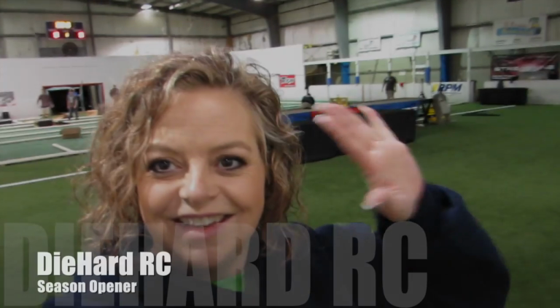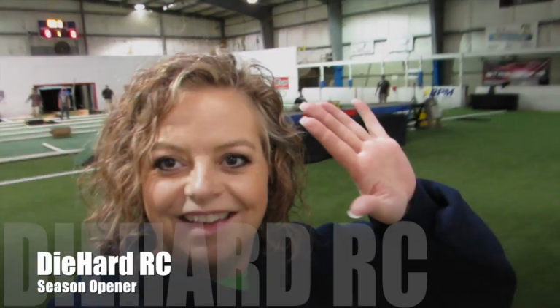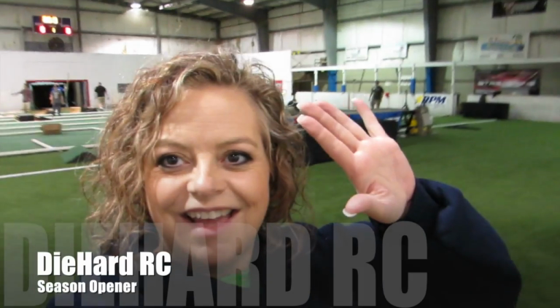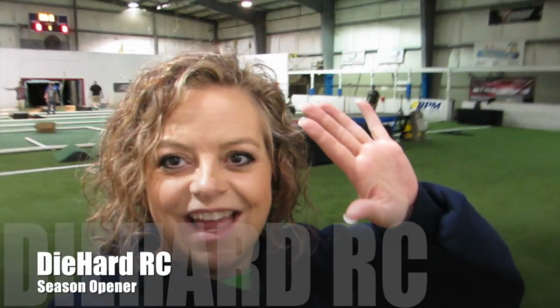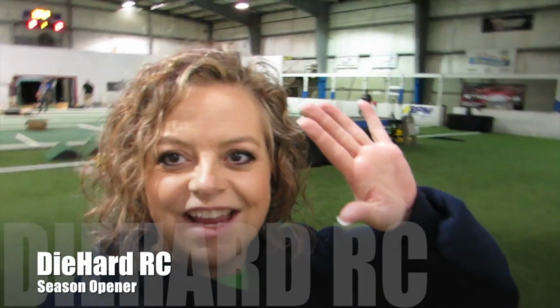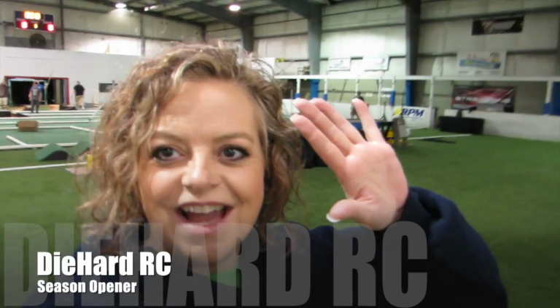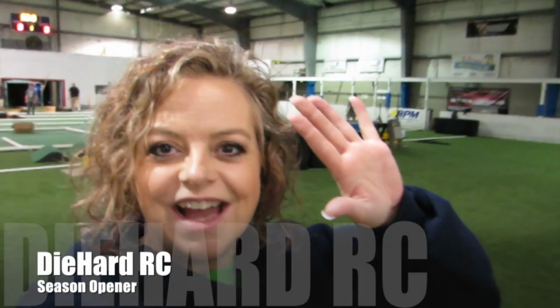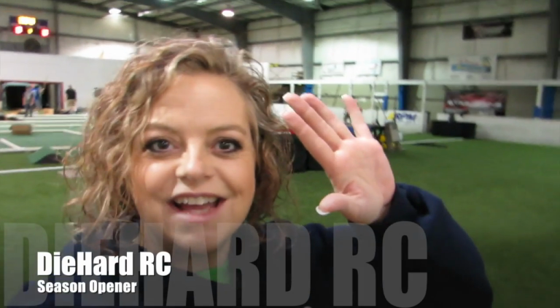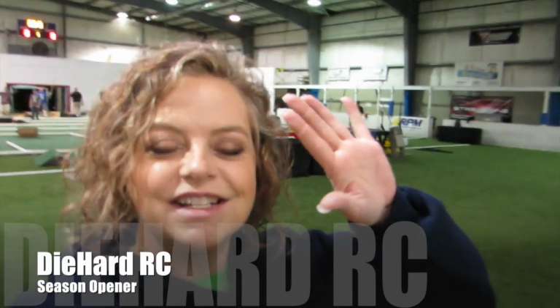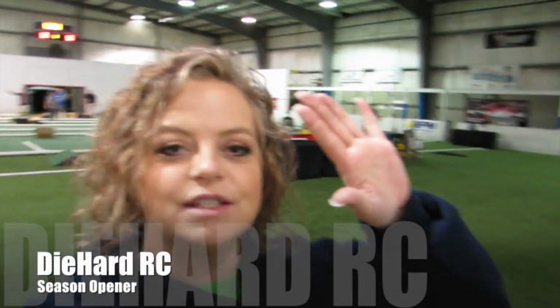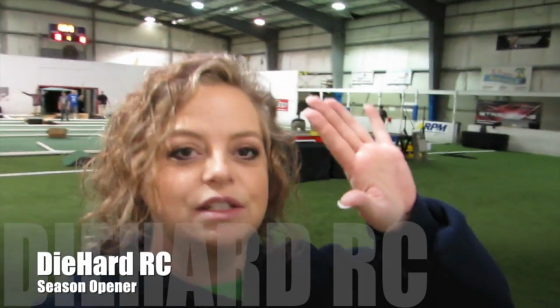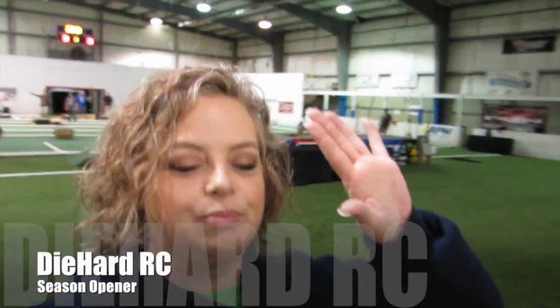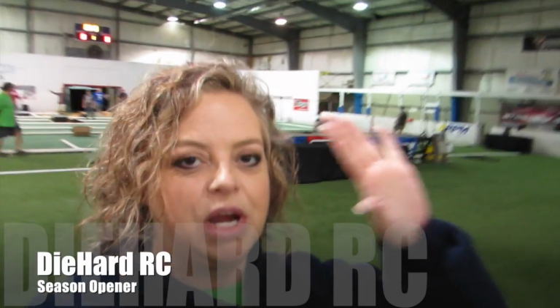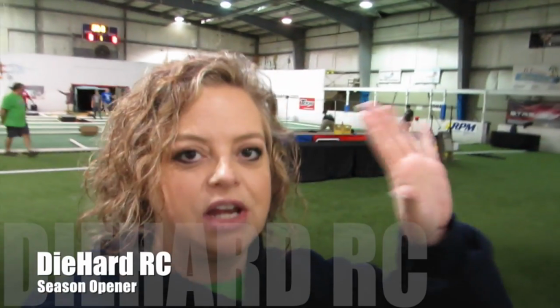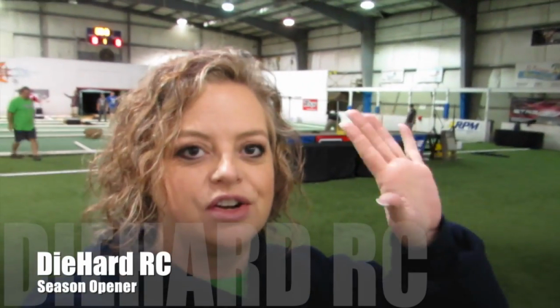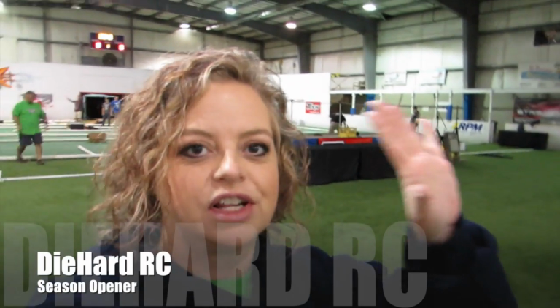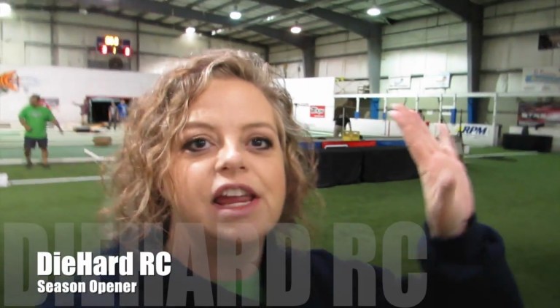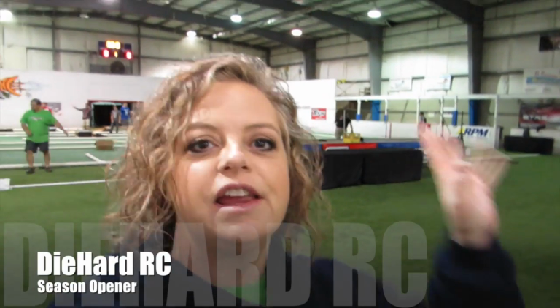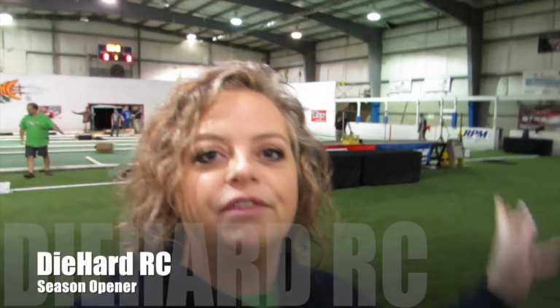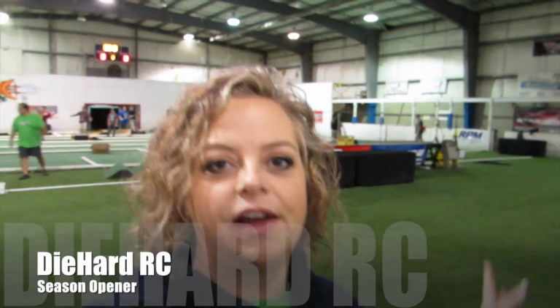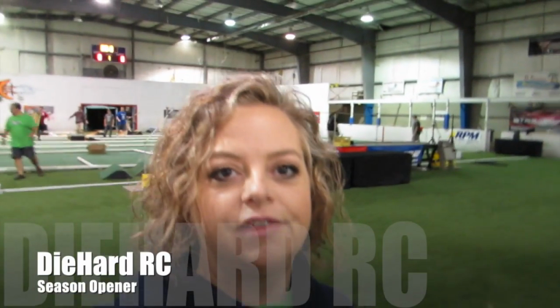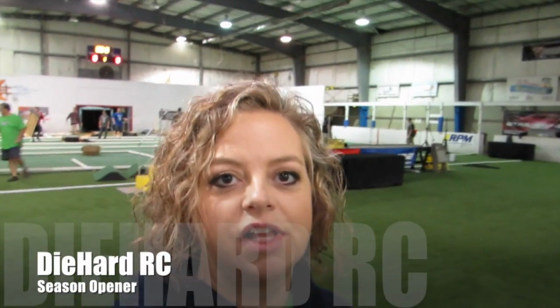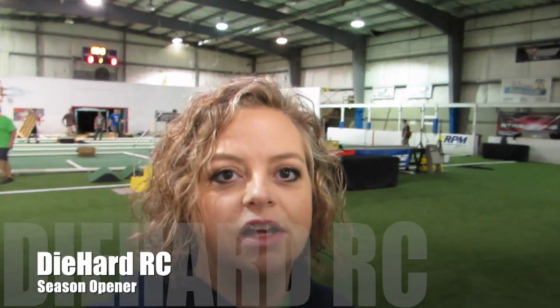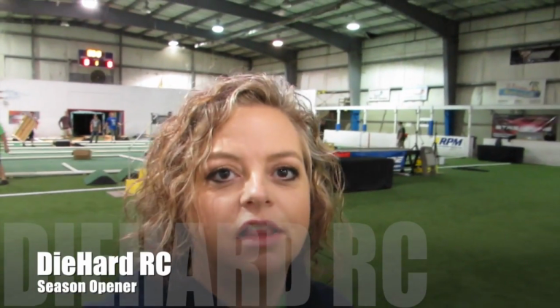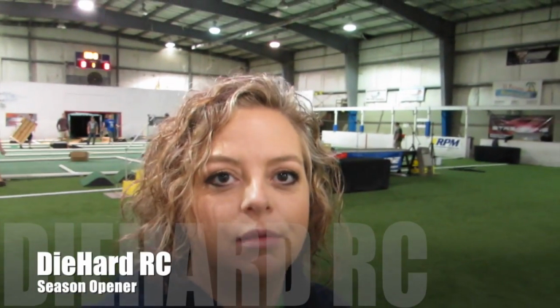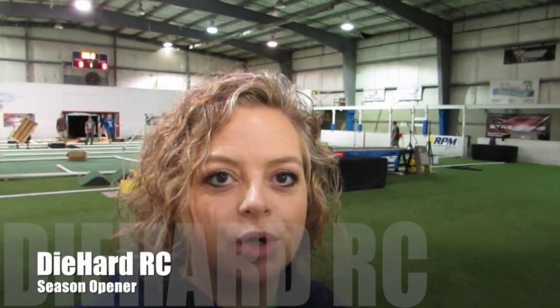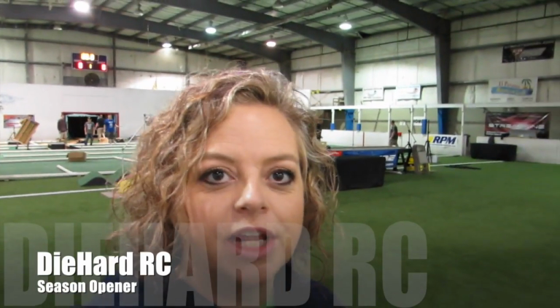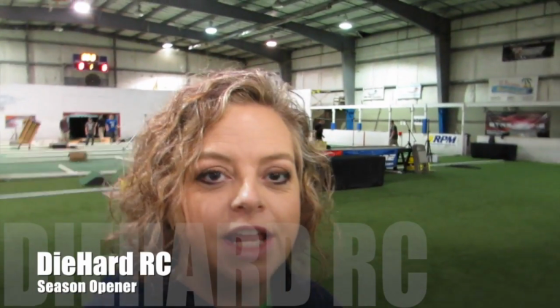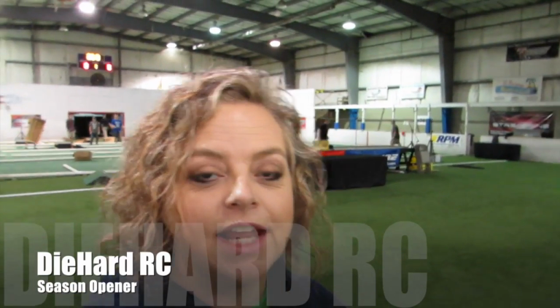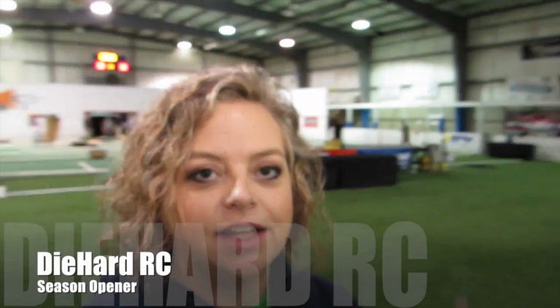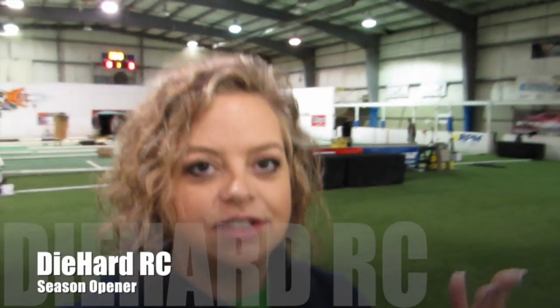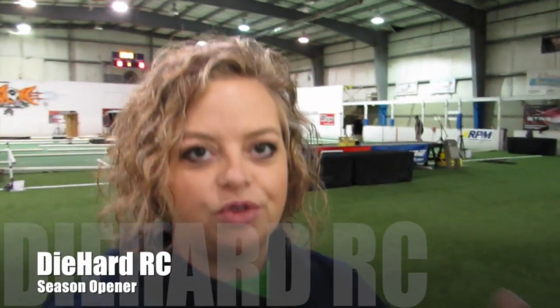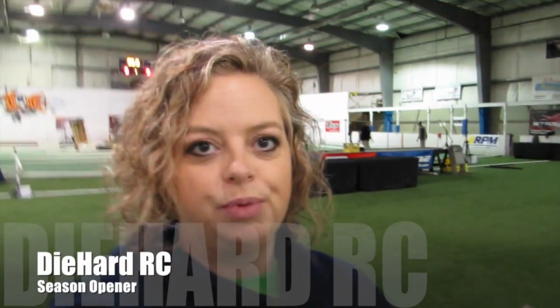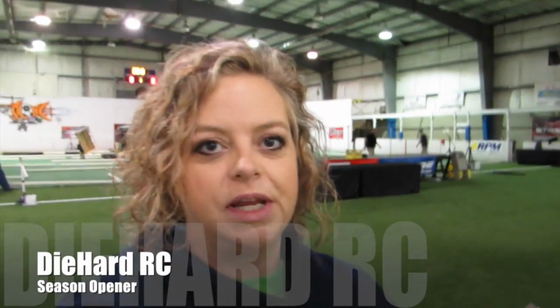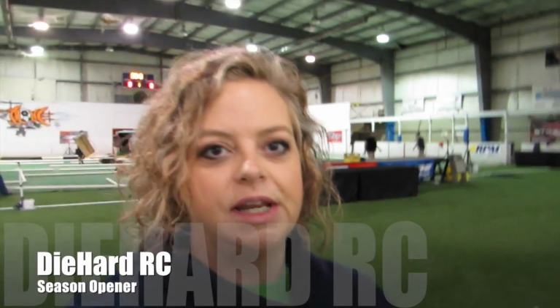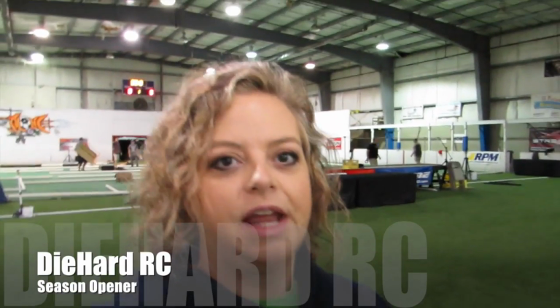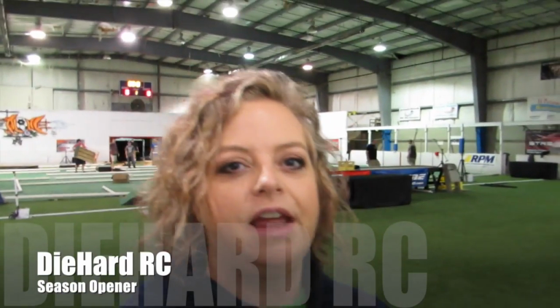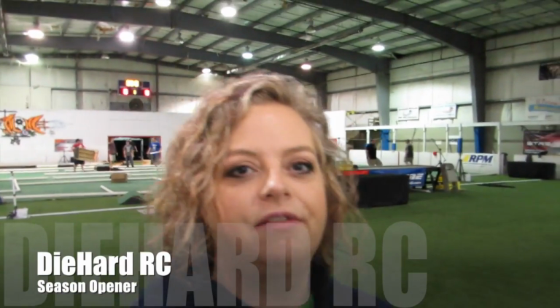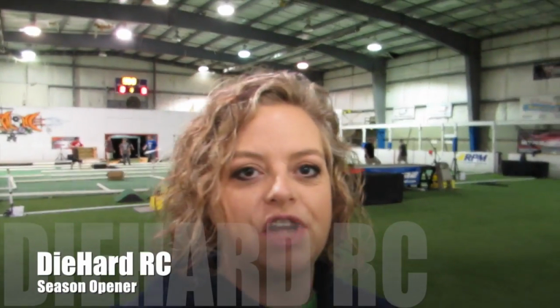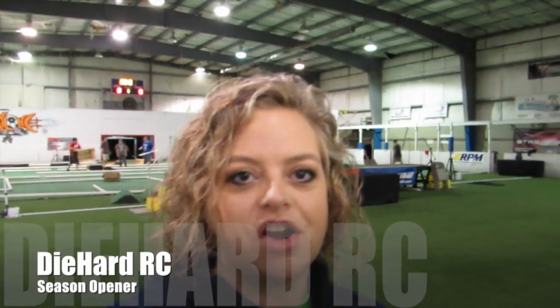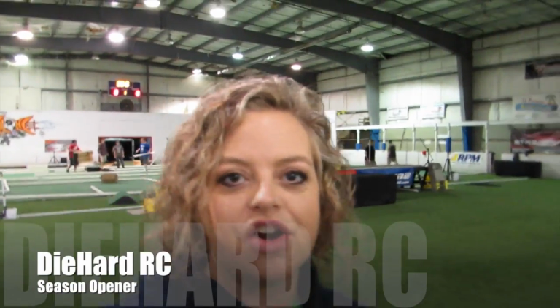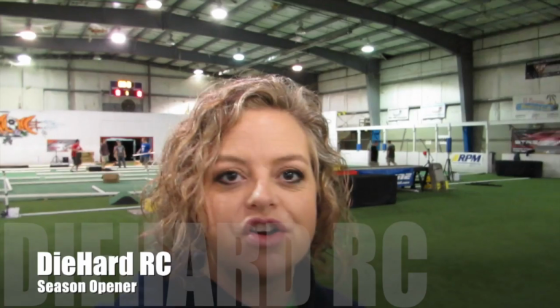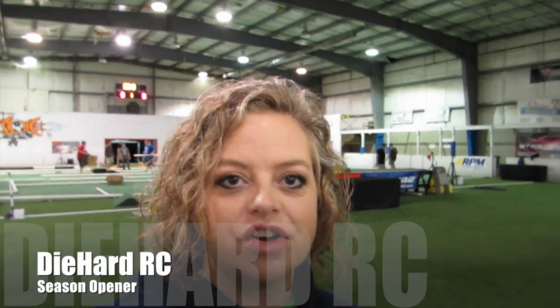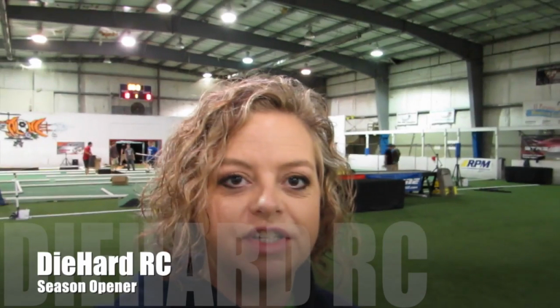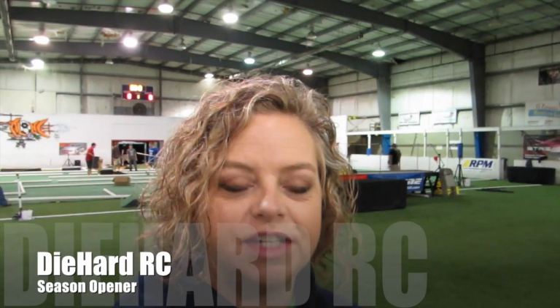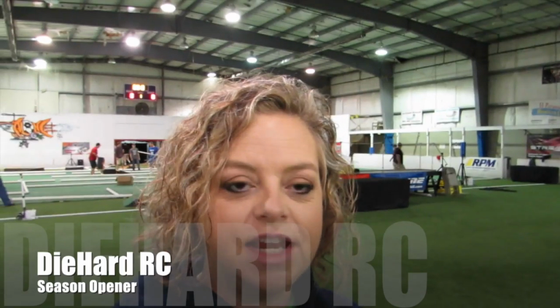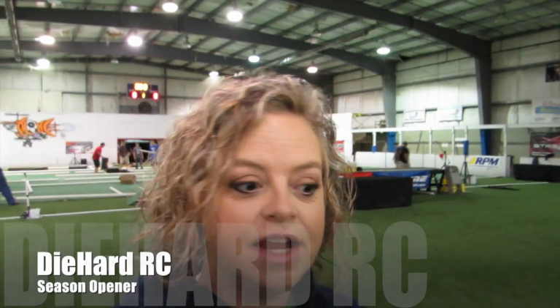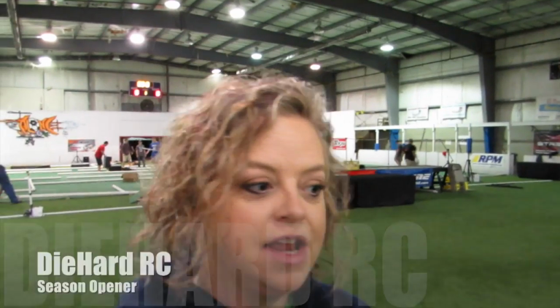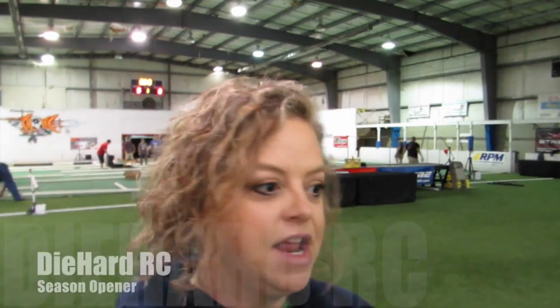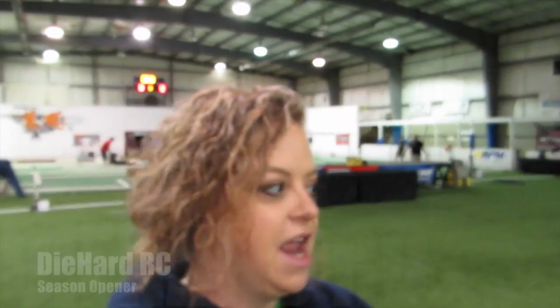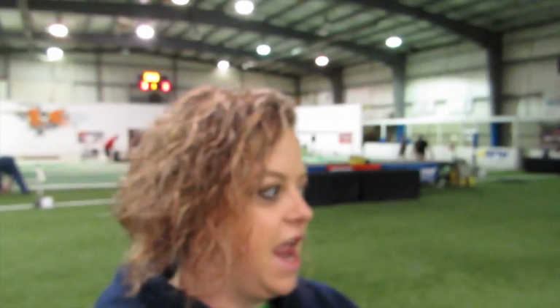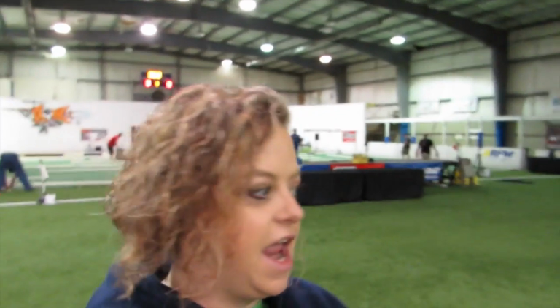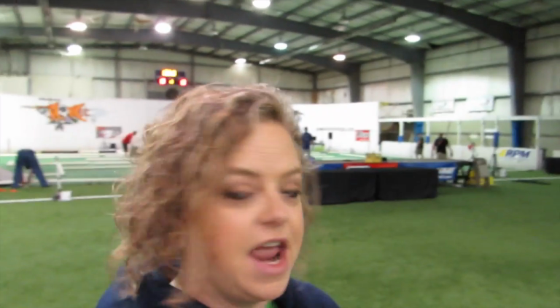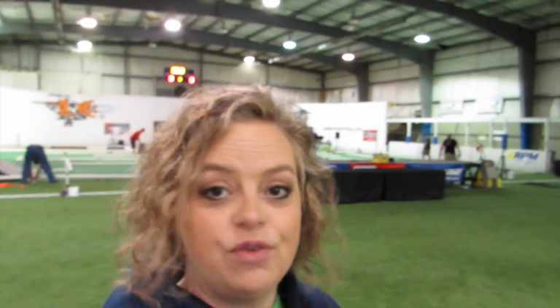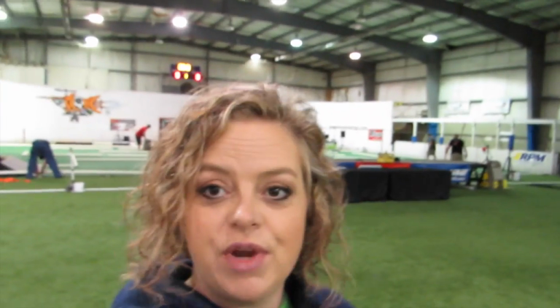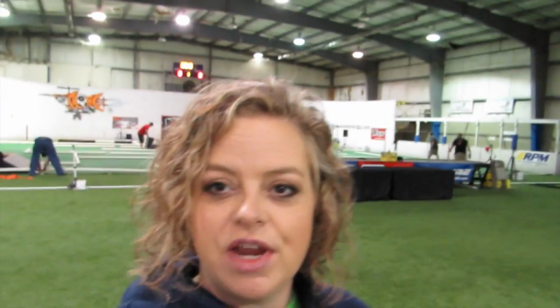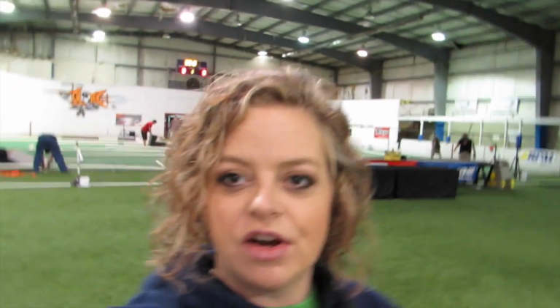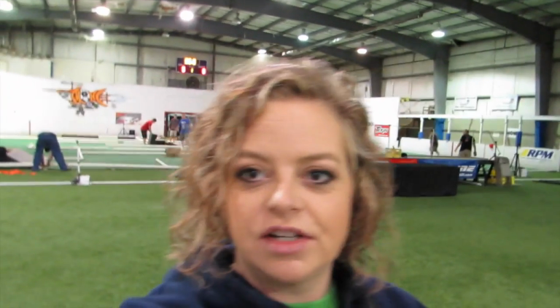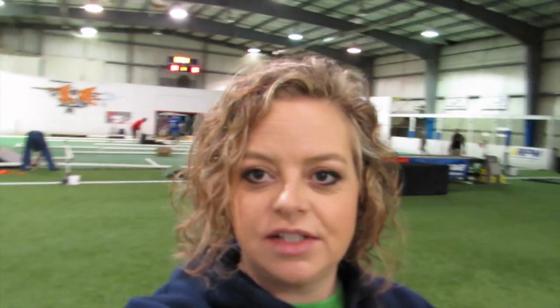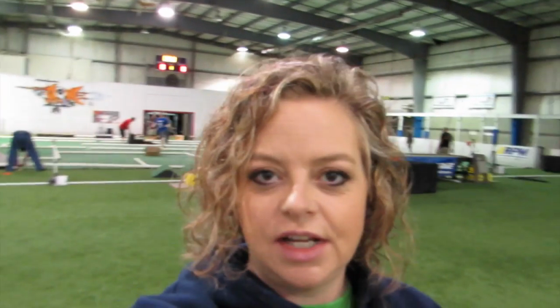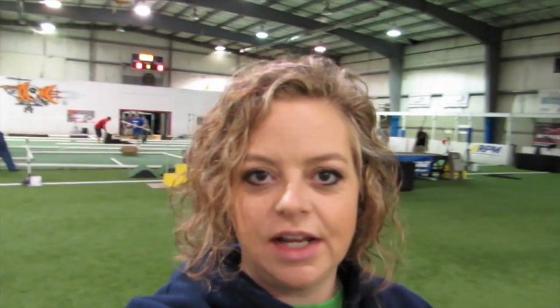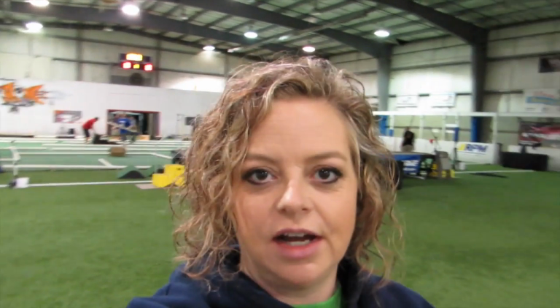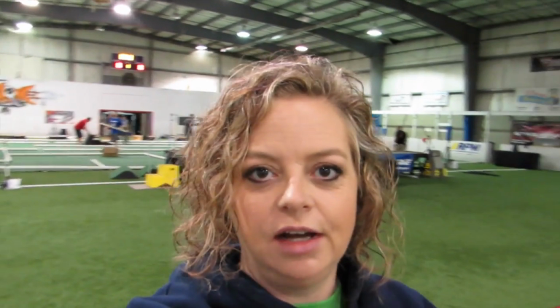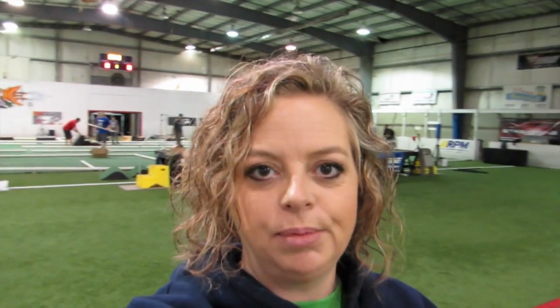Hey guys, it's bright and early, 5 o'clock in the morning. It's opening day of Die Hard RC, and we are setting up.